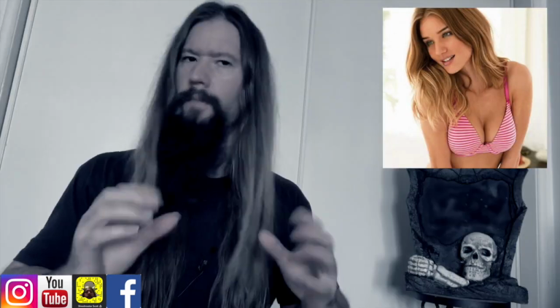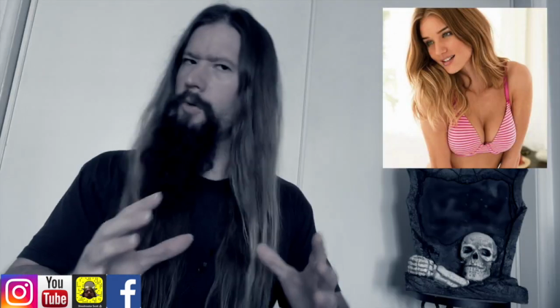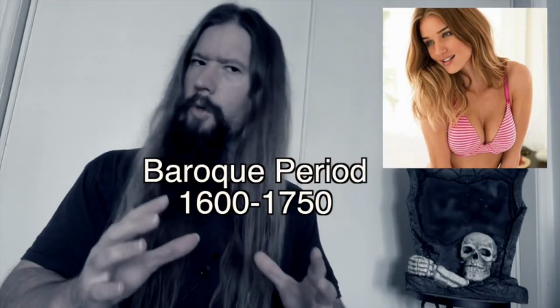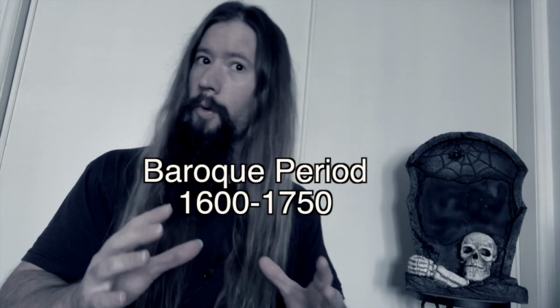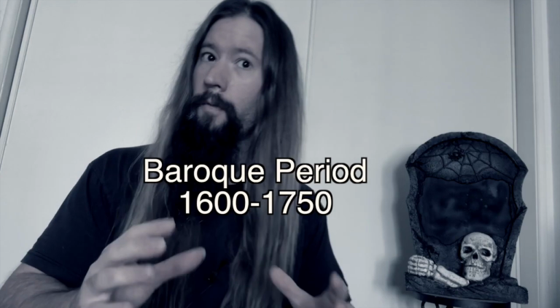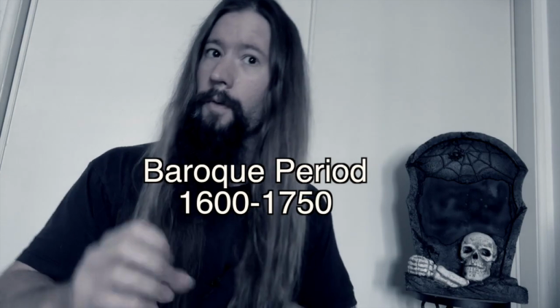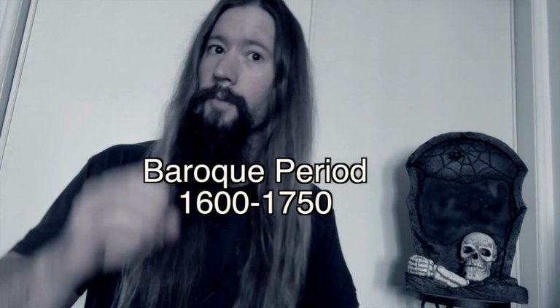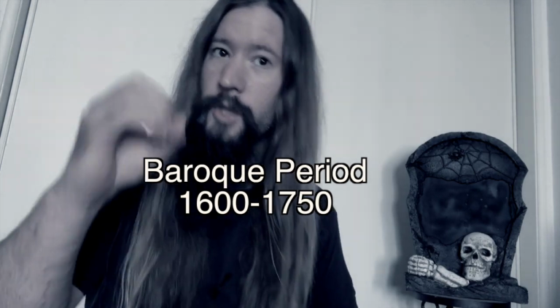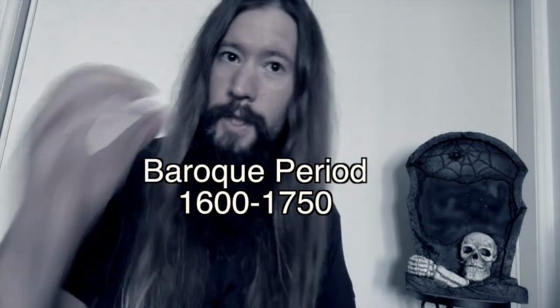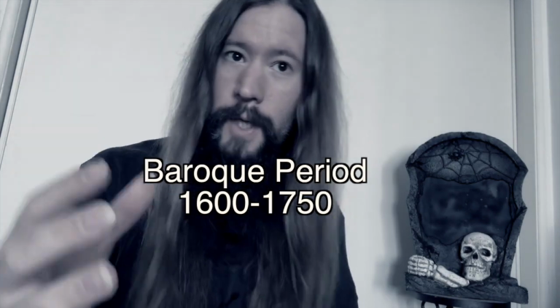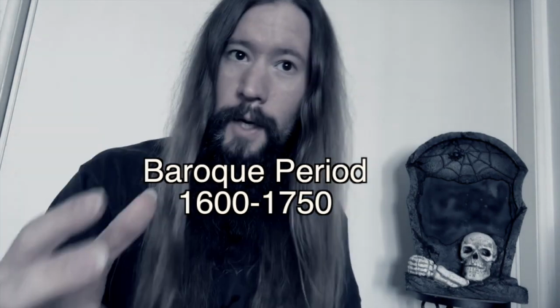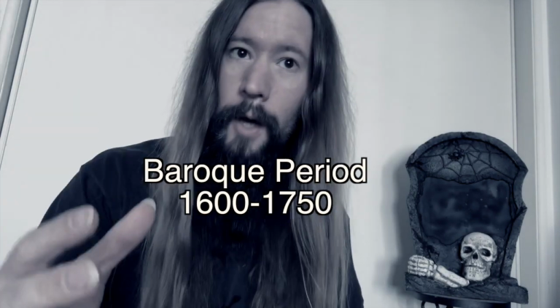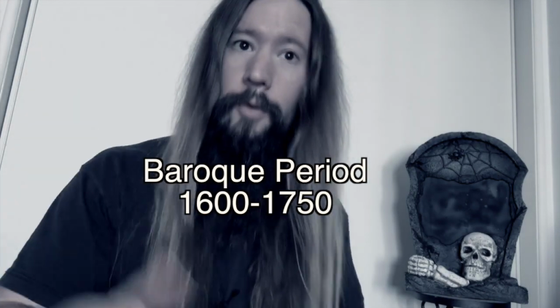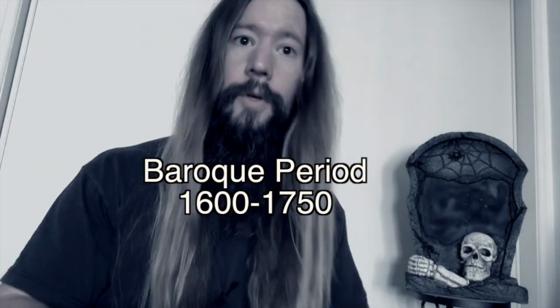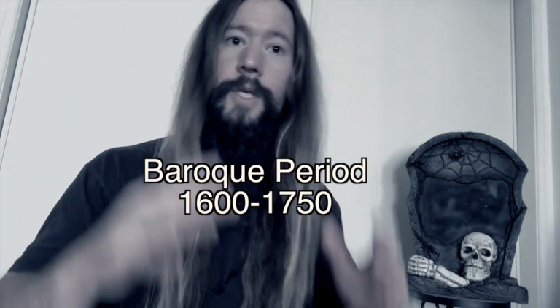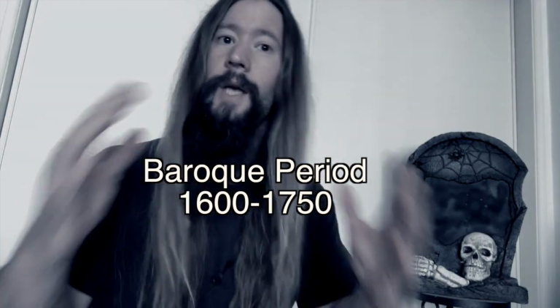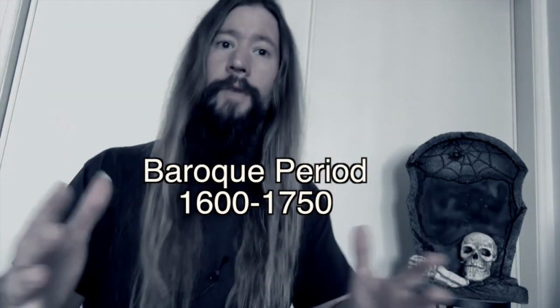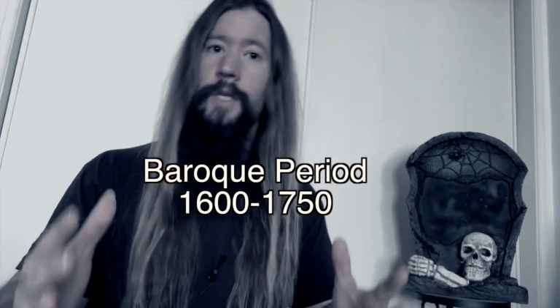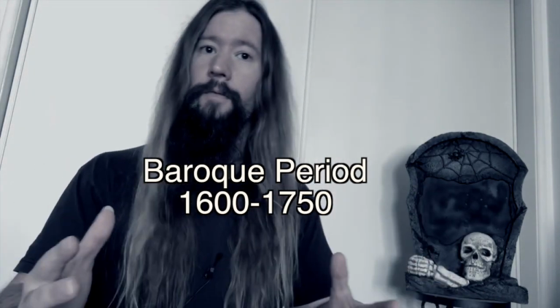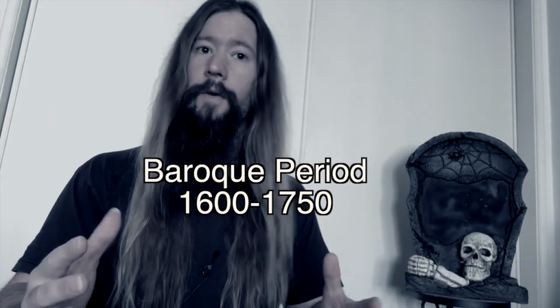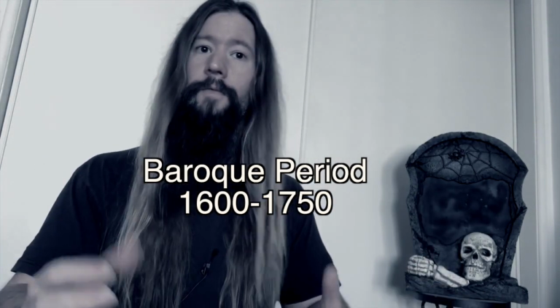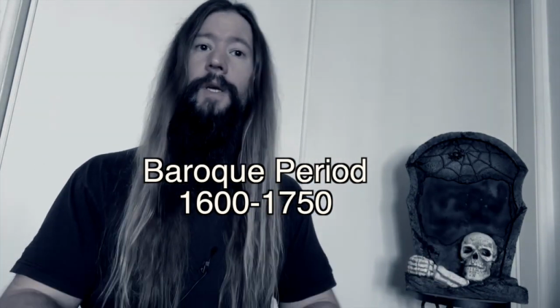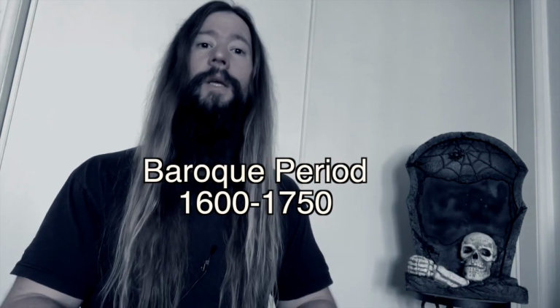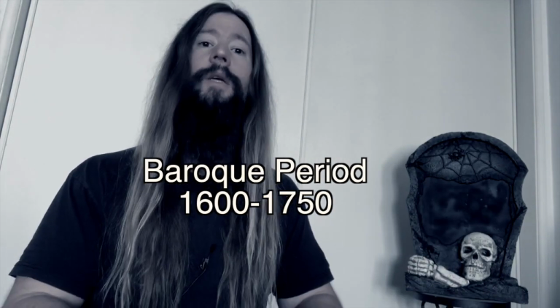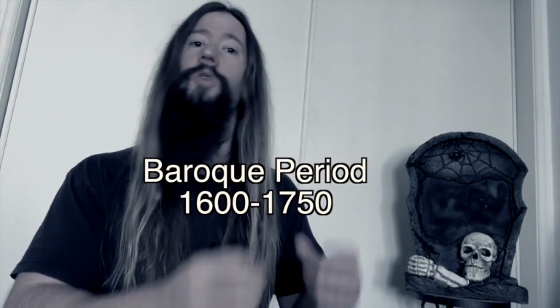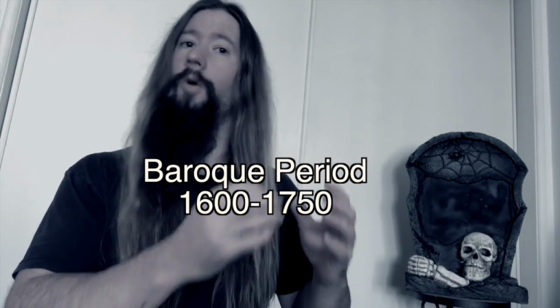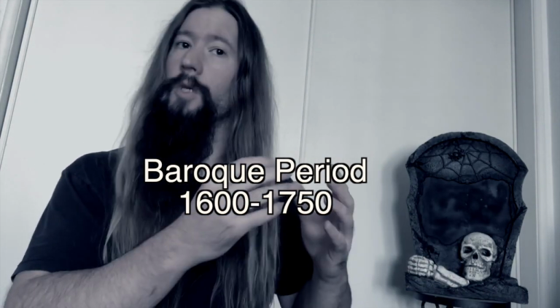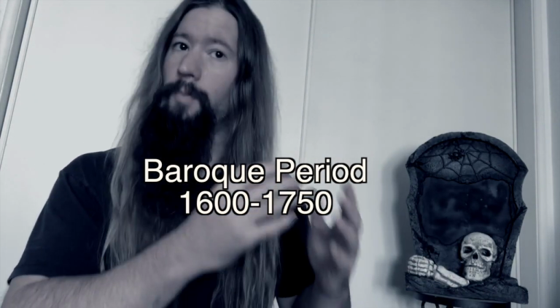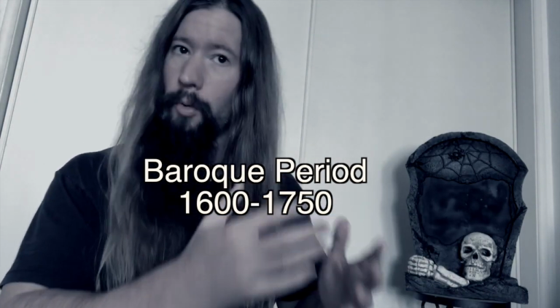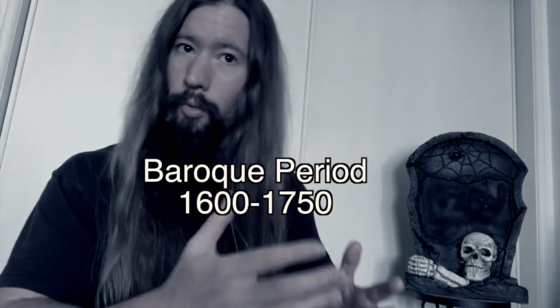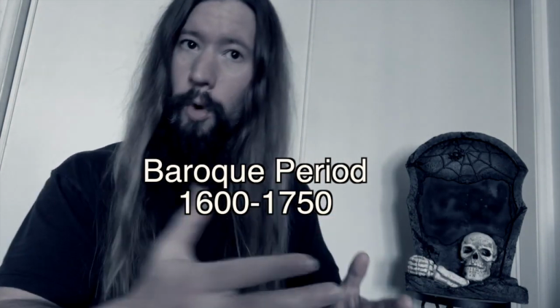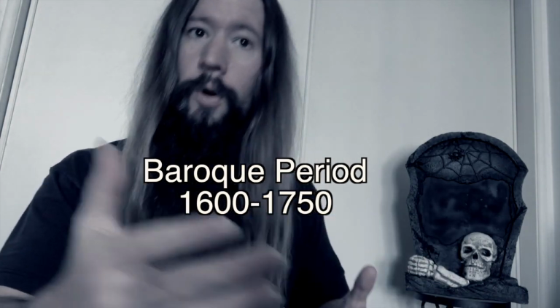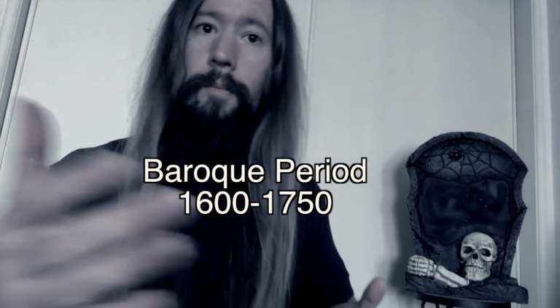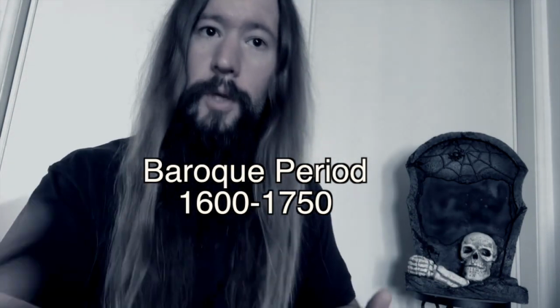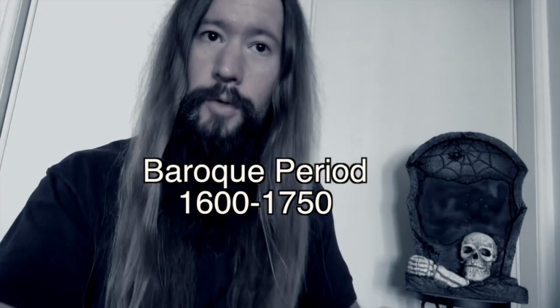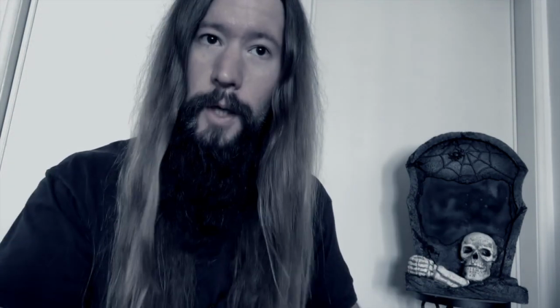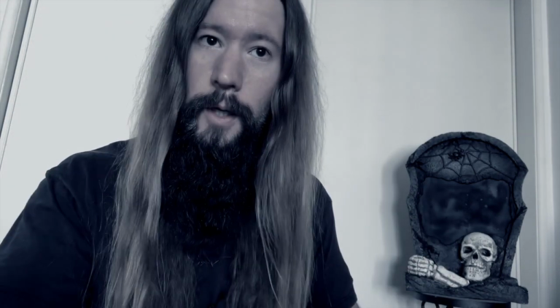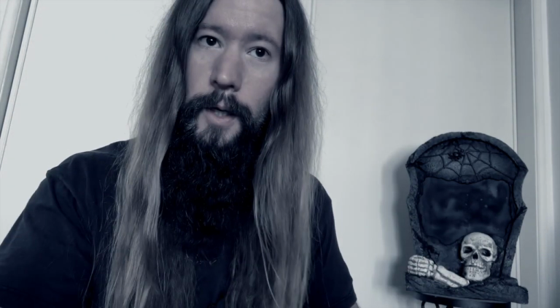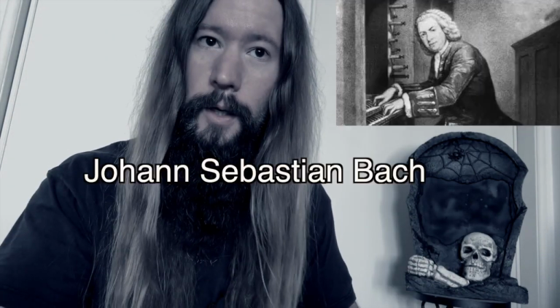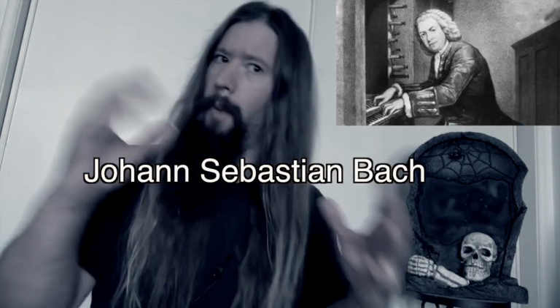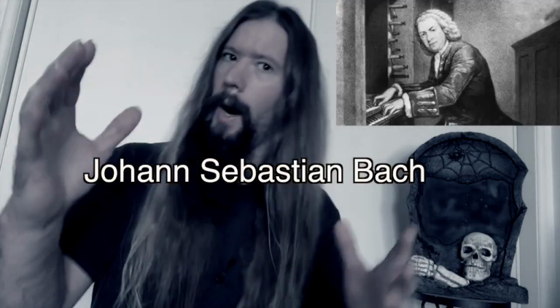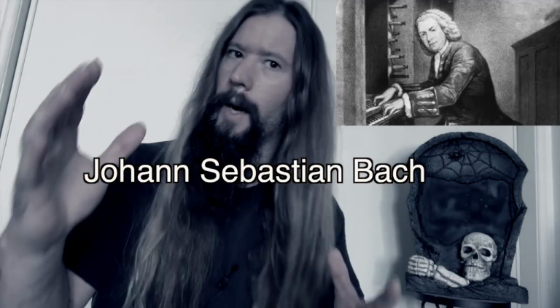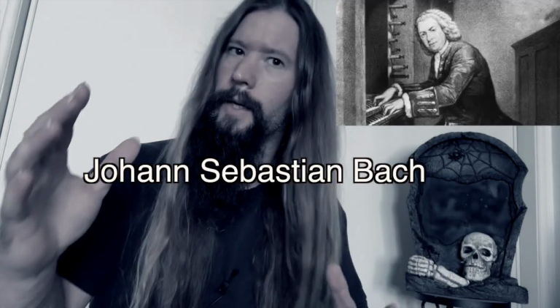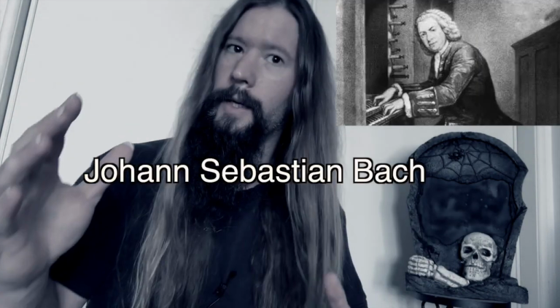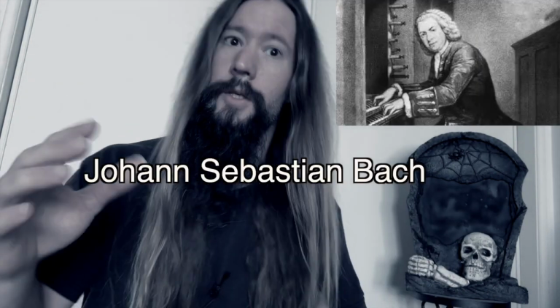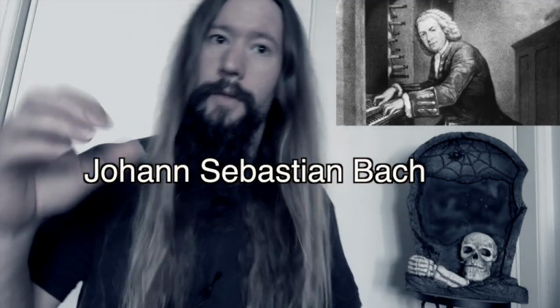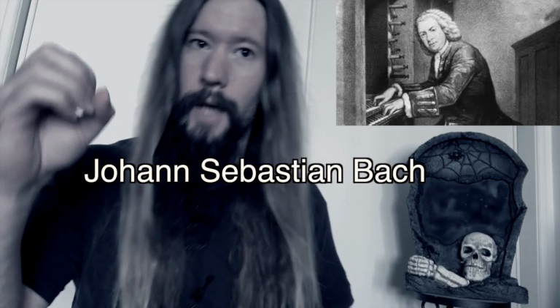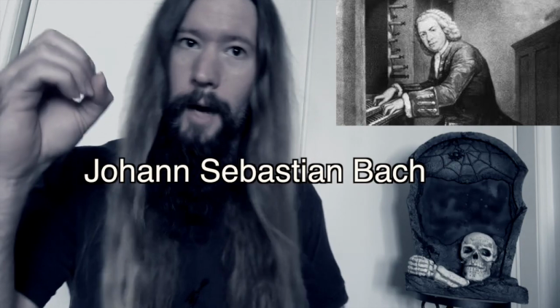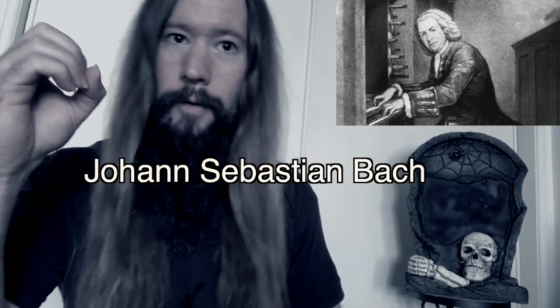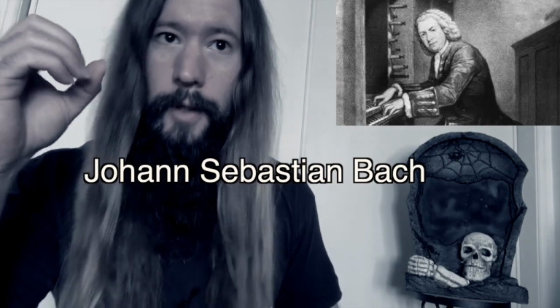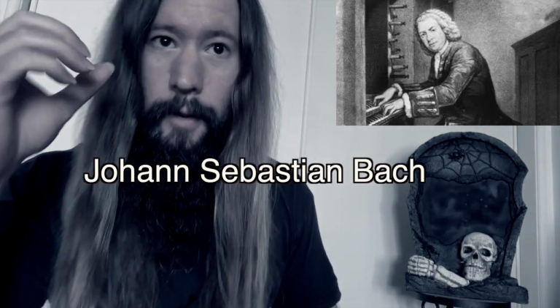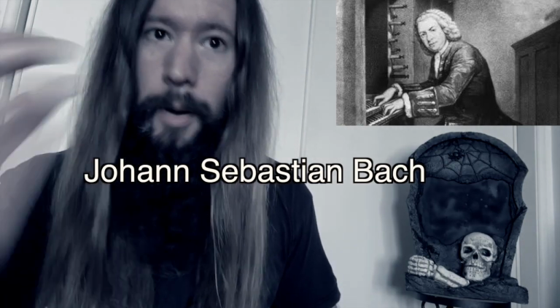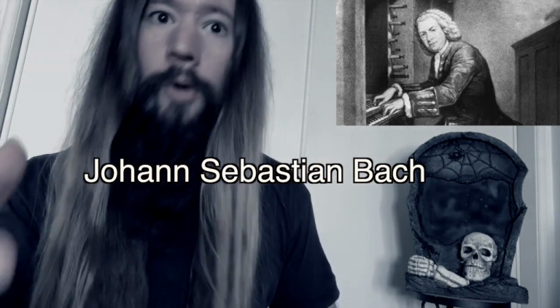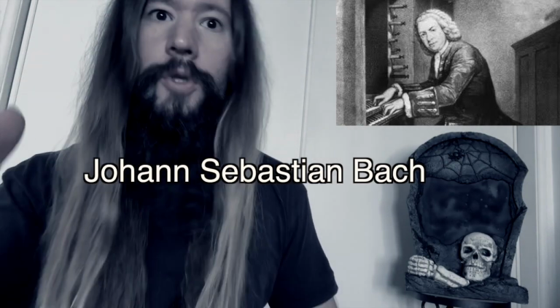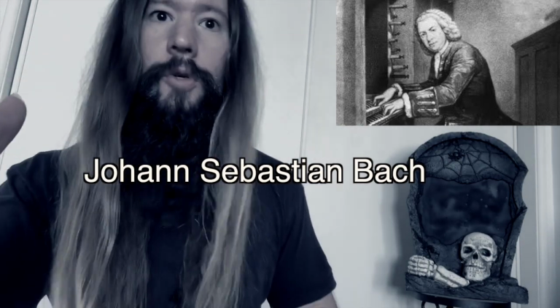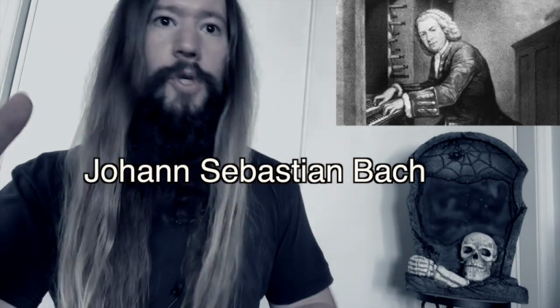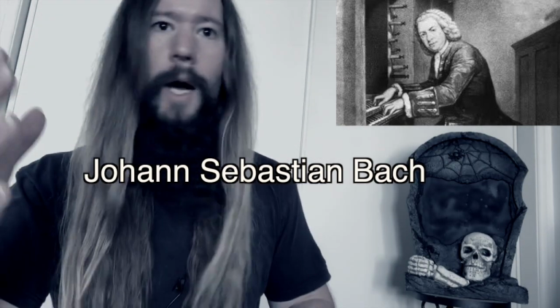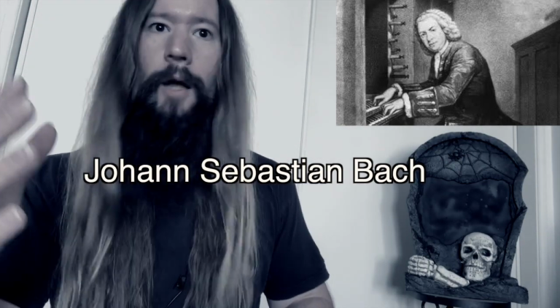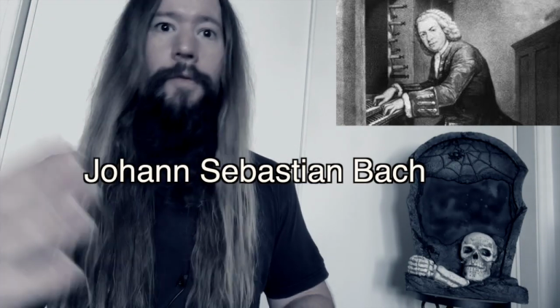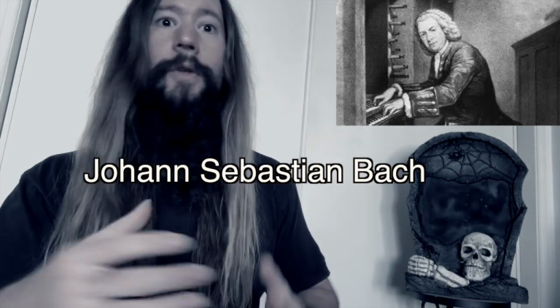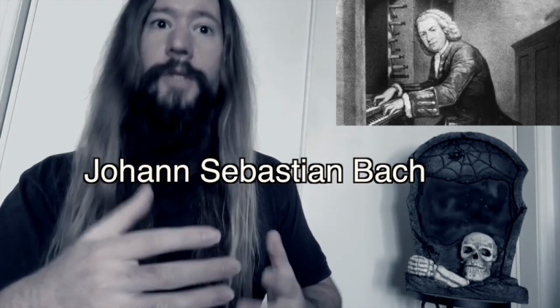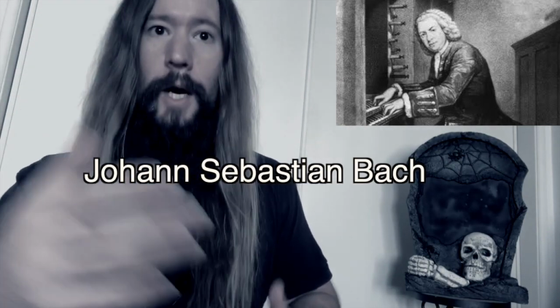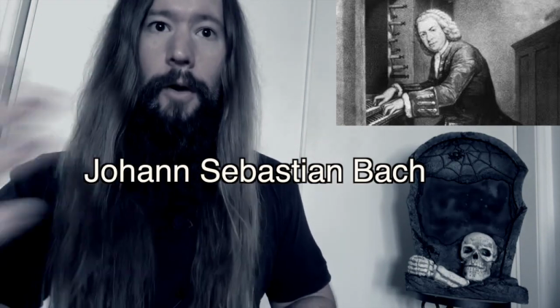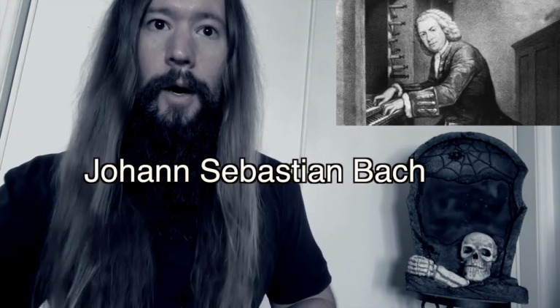Music written from 1600 to 1750 is known as Baroque music. Bach is undoubtedly the poster child for this era.